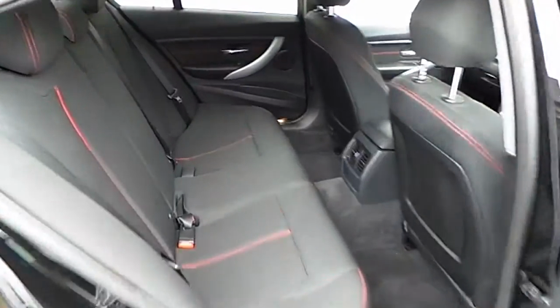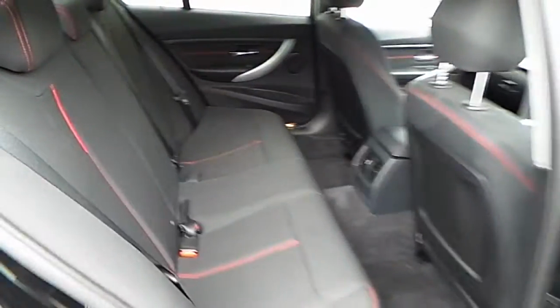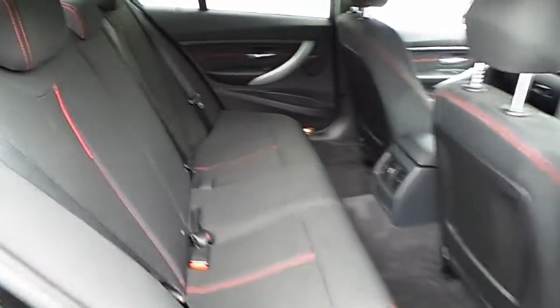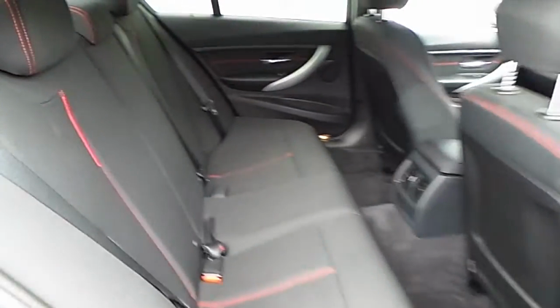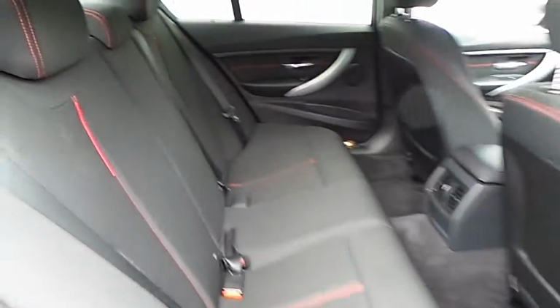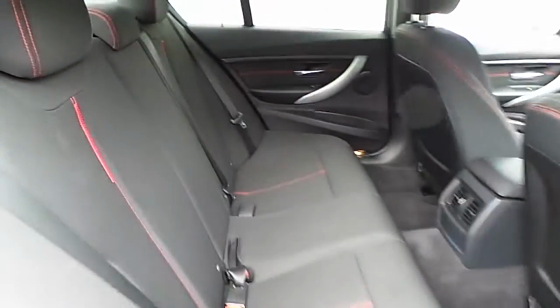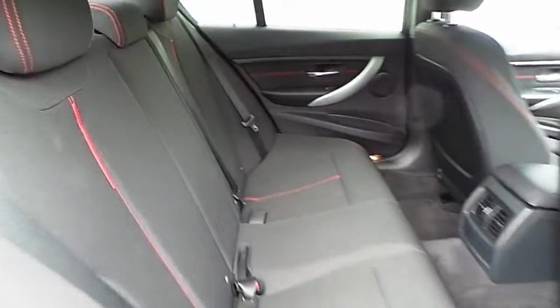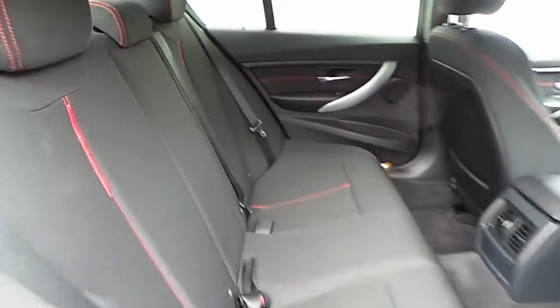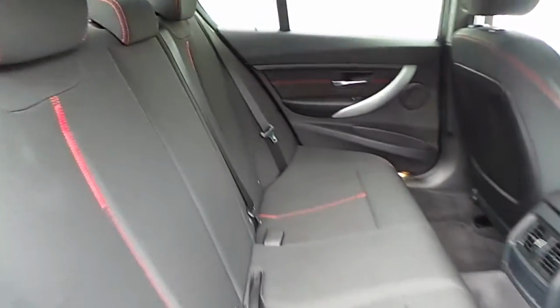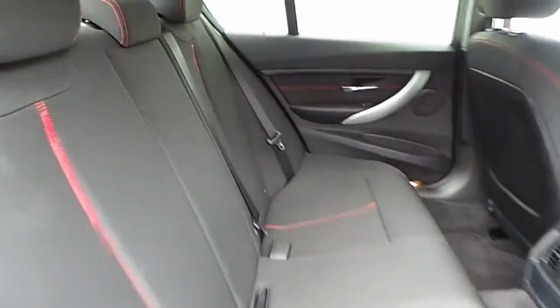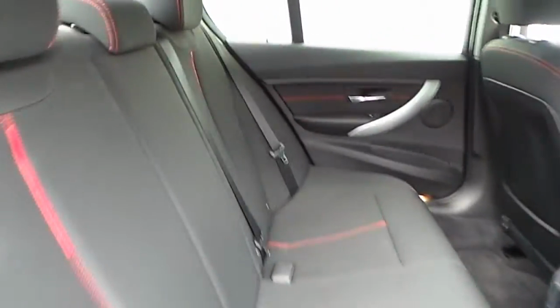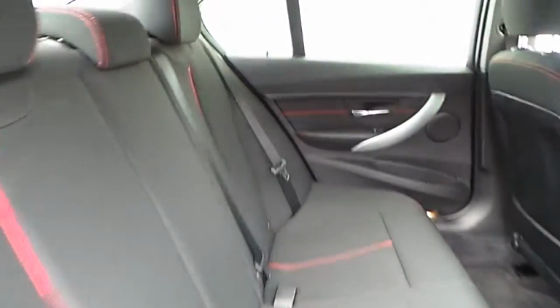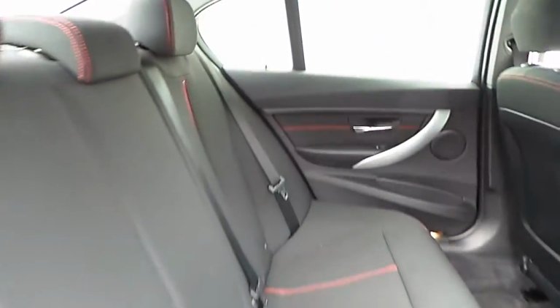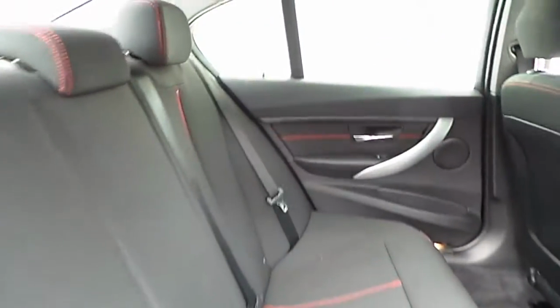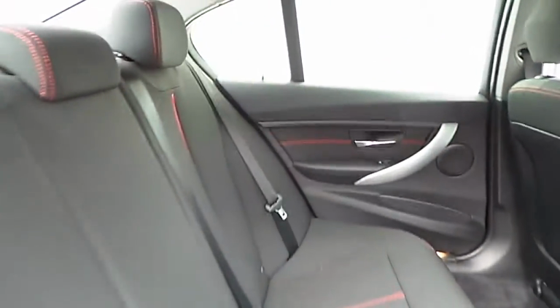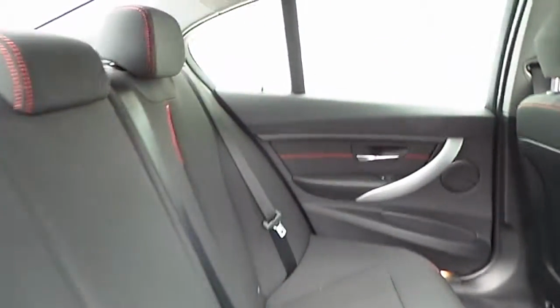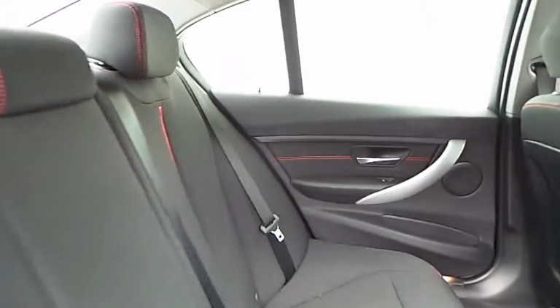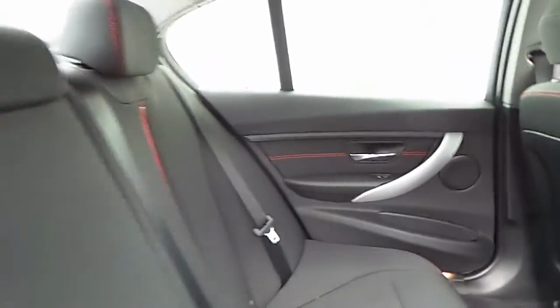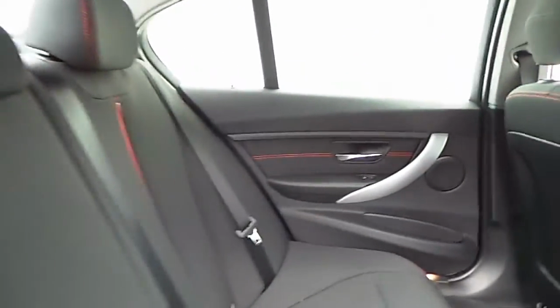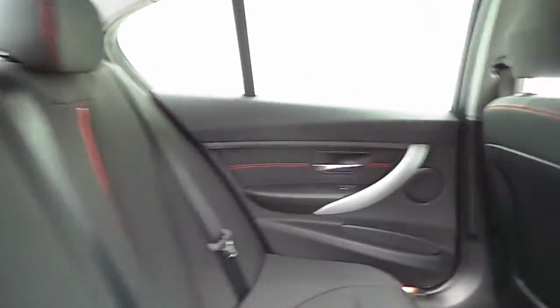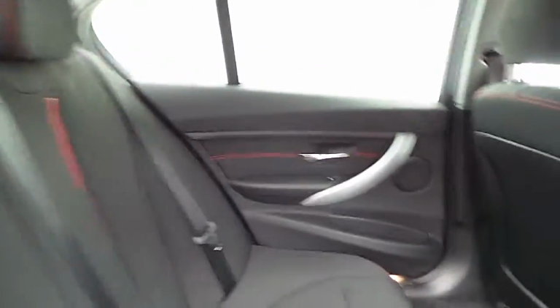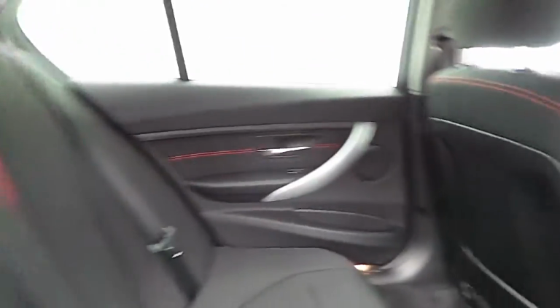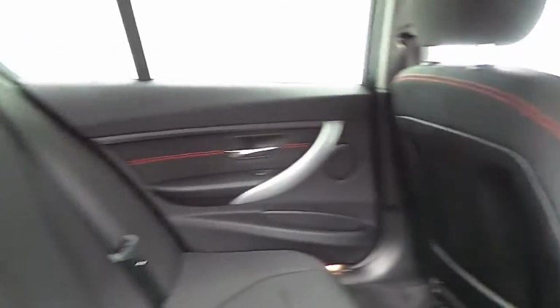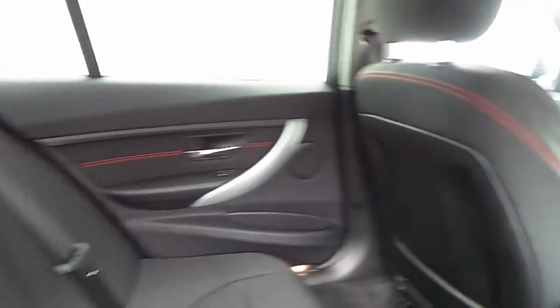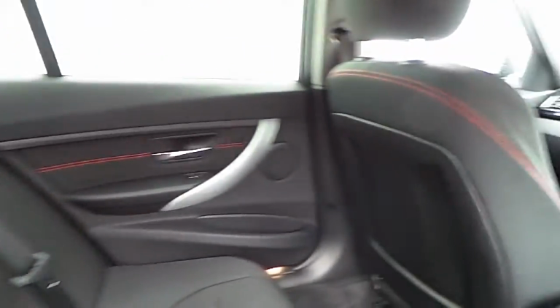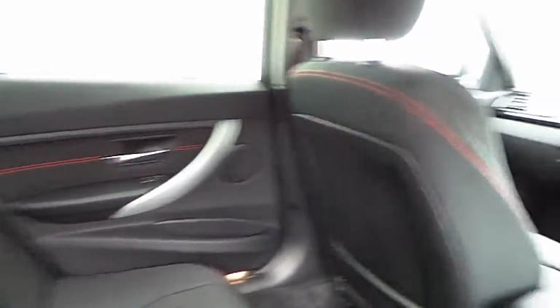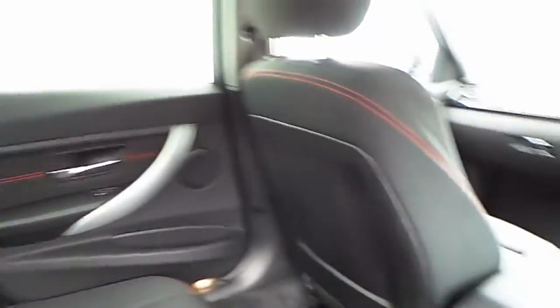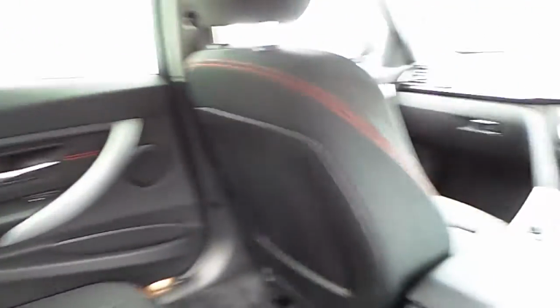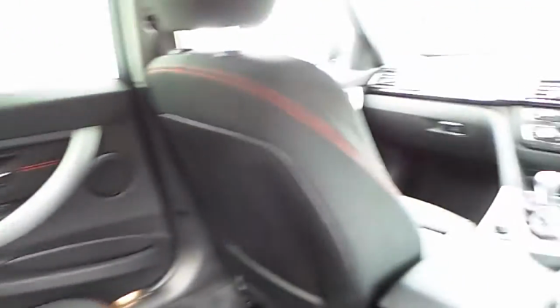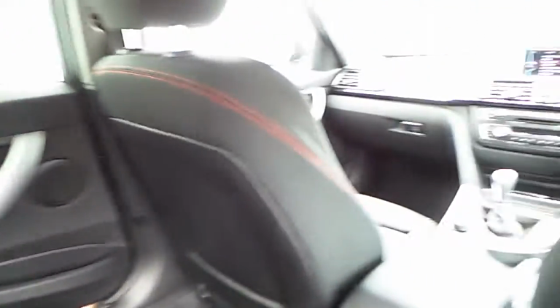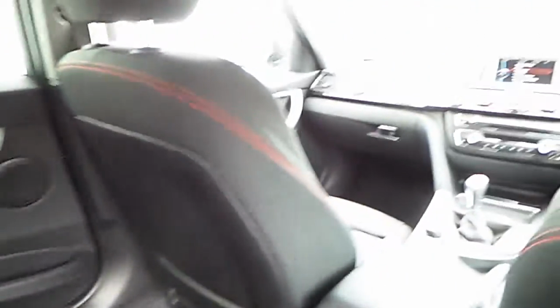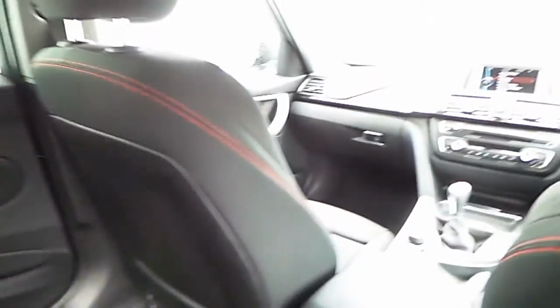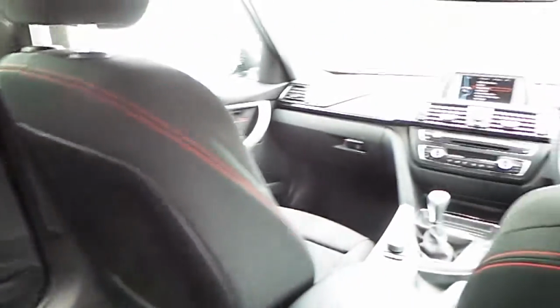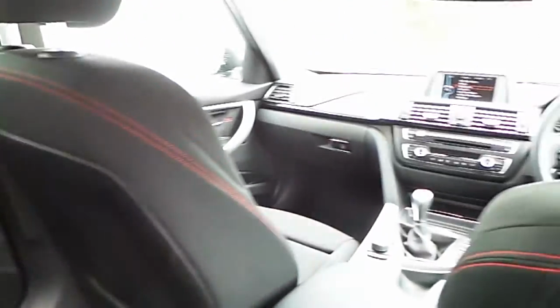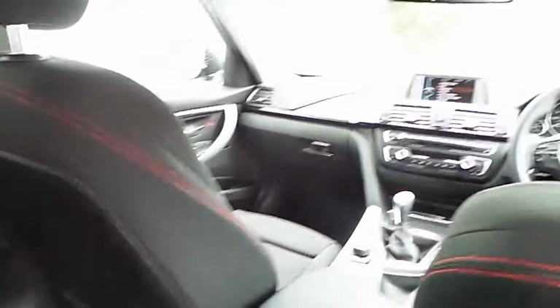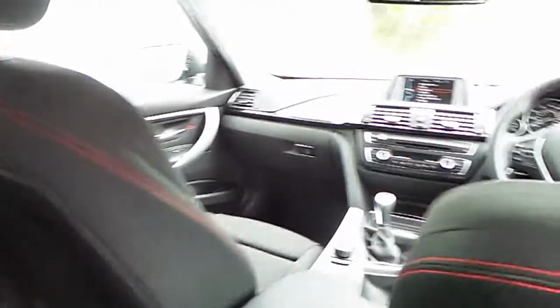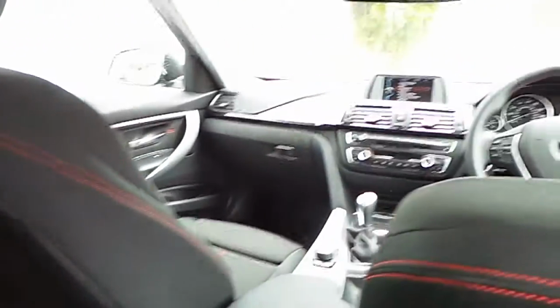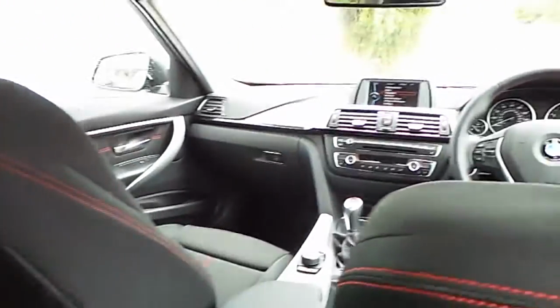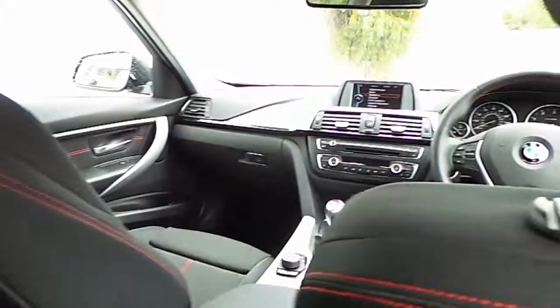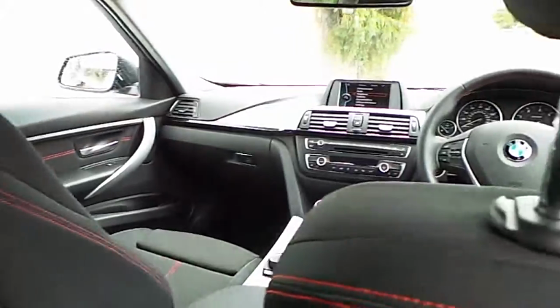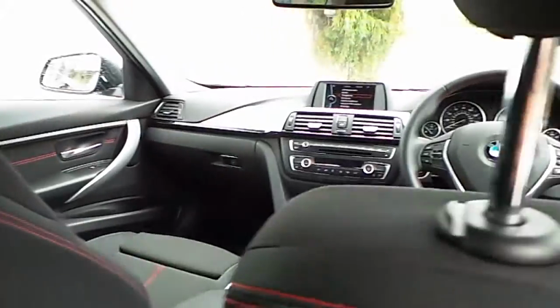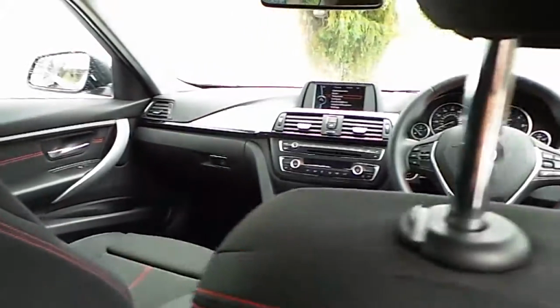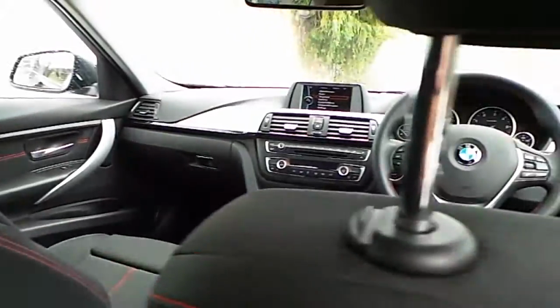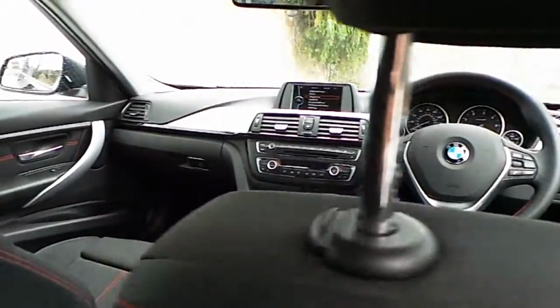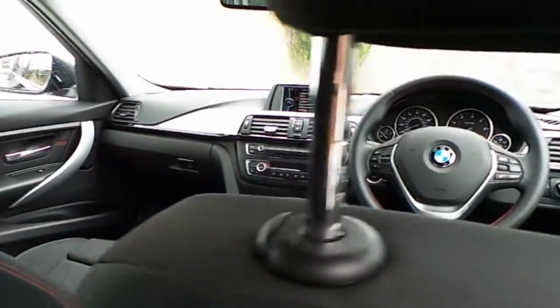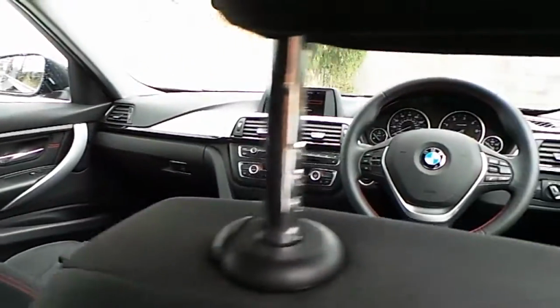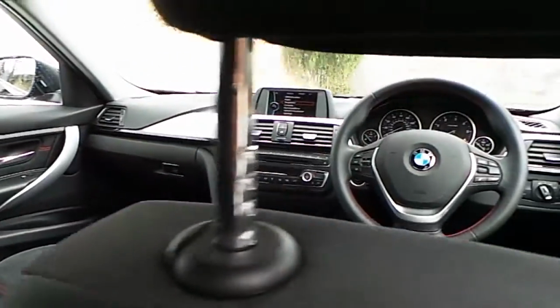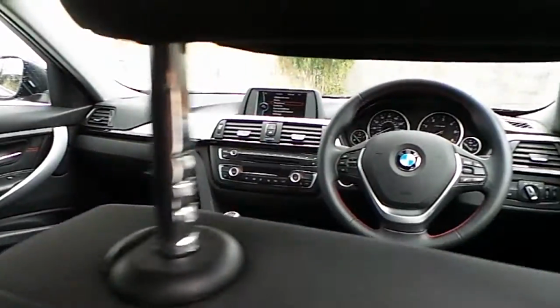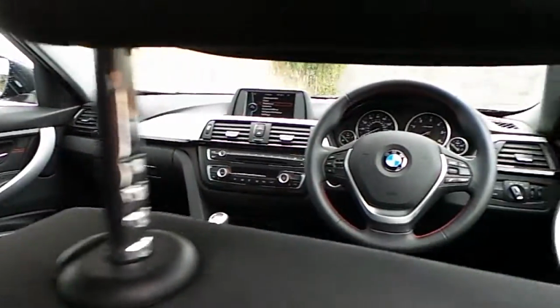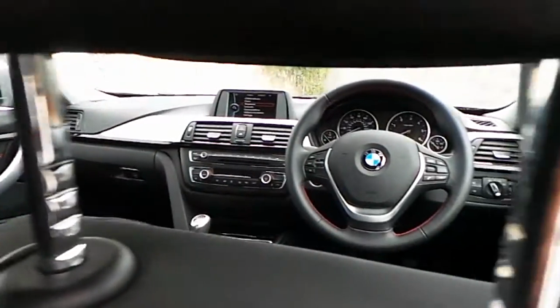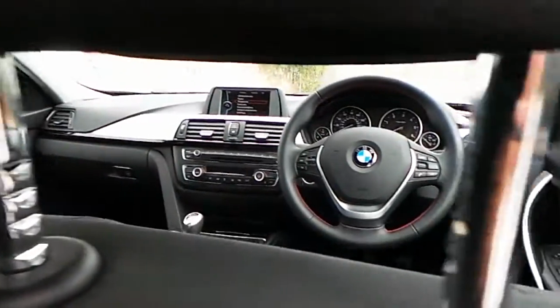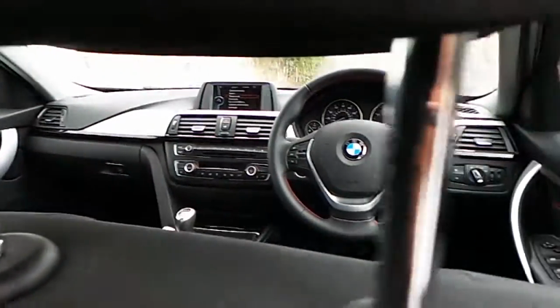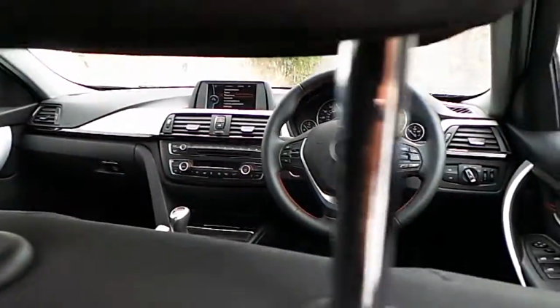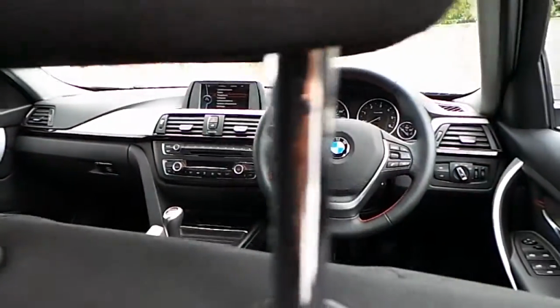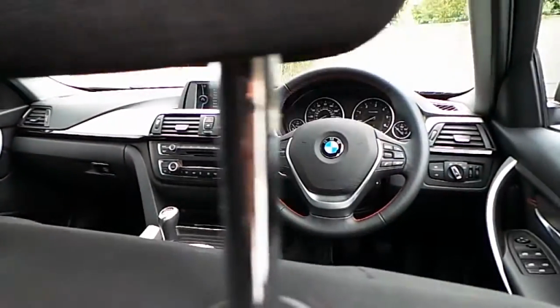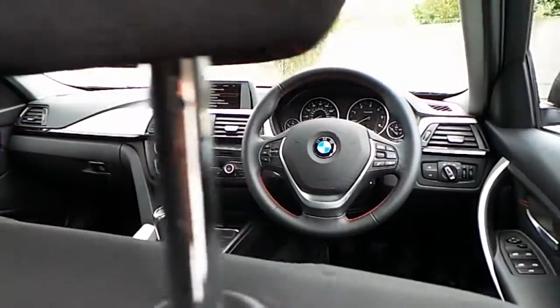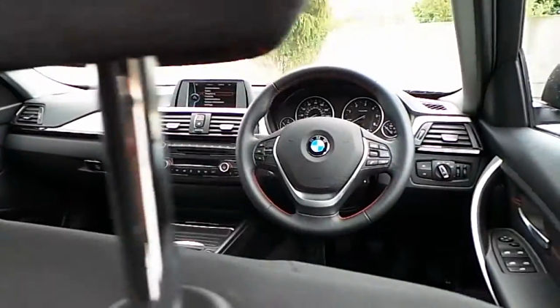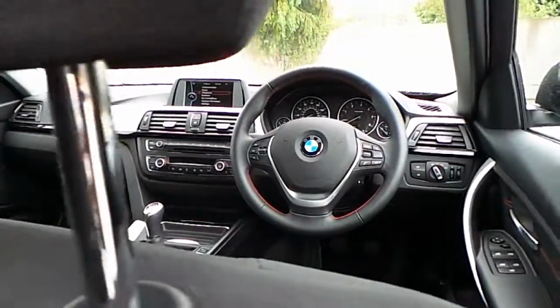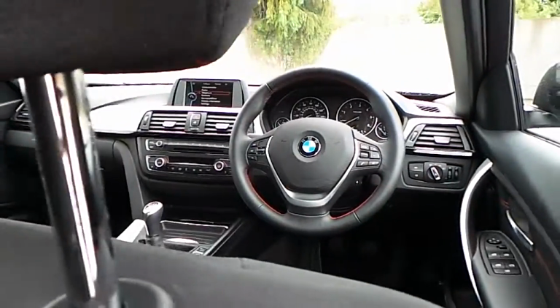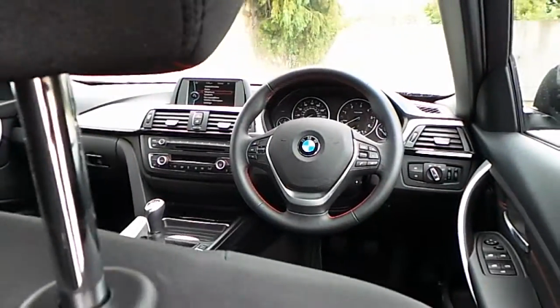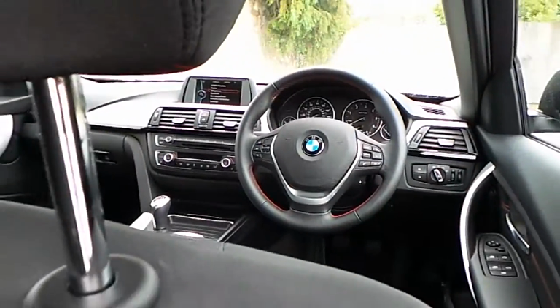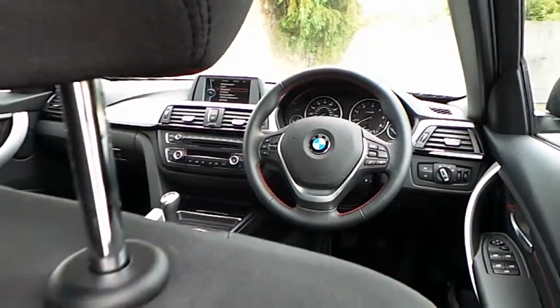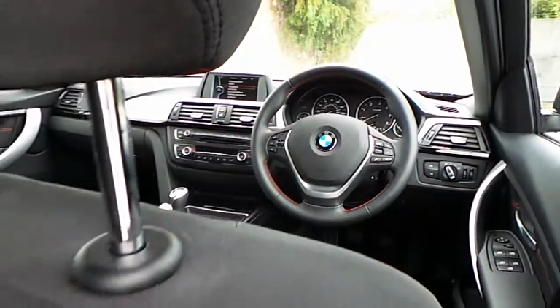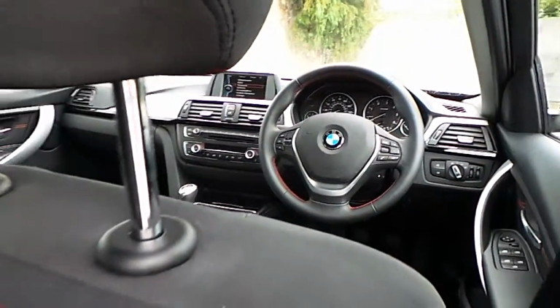Inside we have the anthracite track cloth upholstery with red stitching.